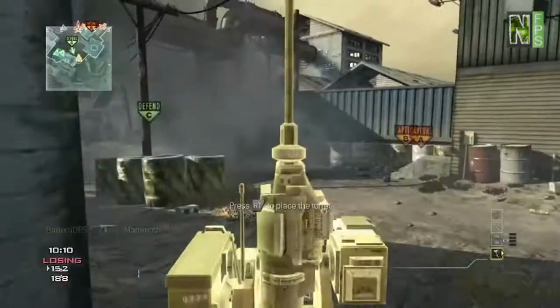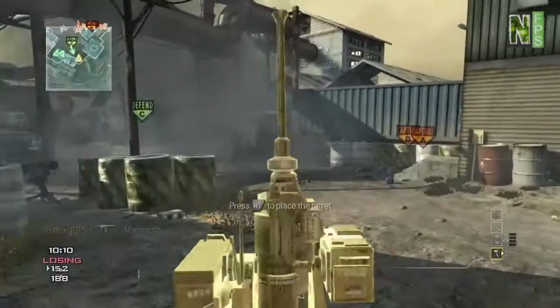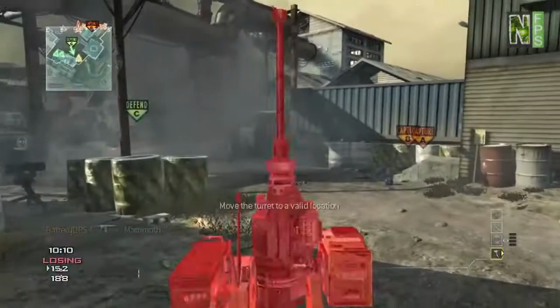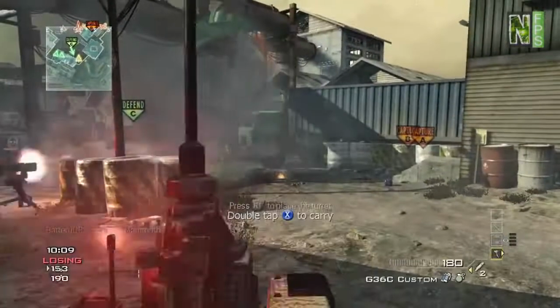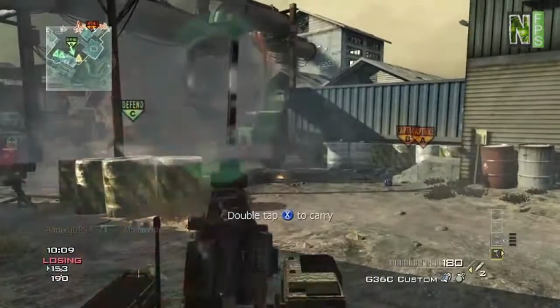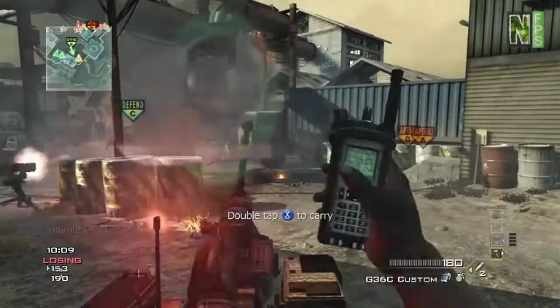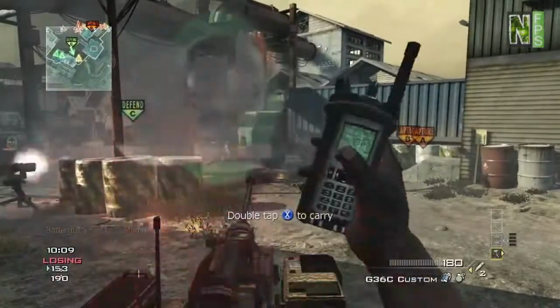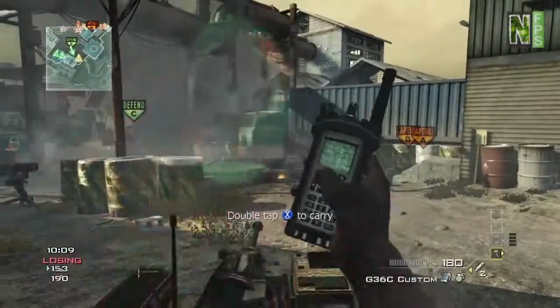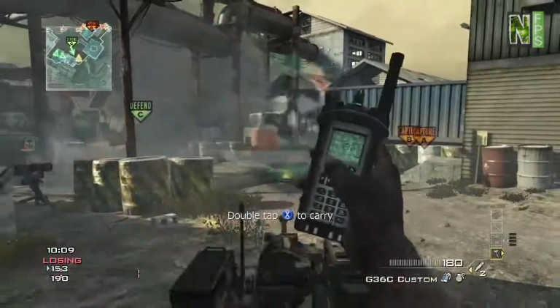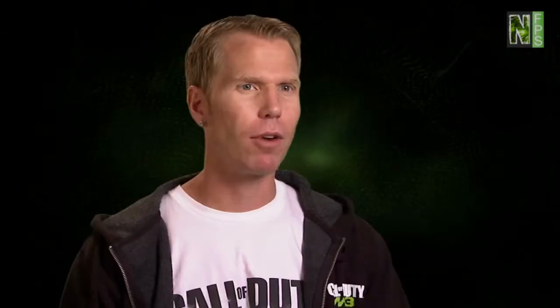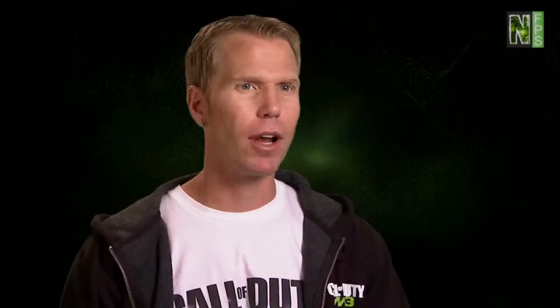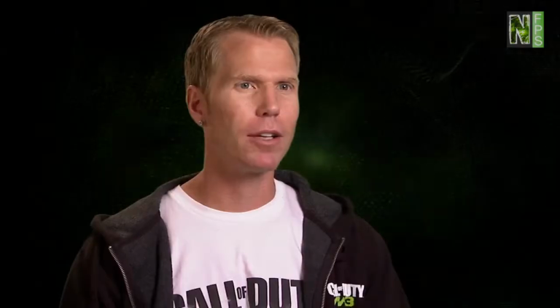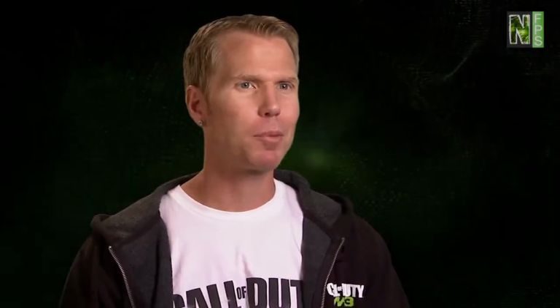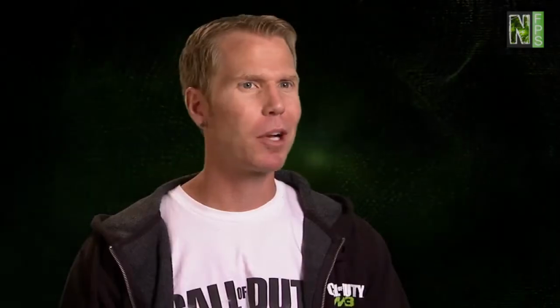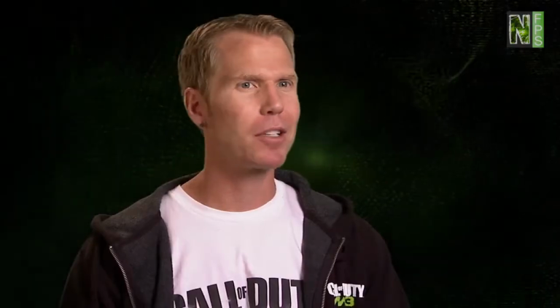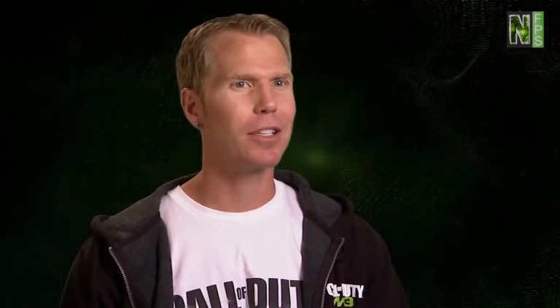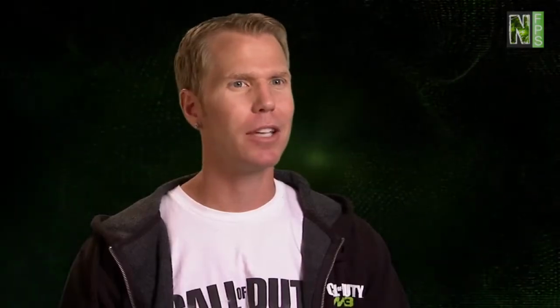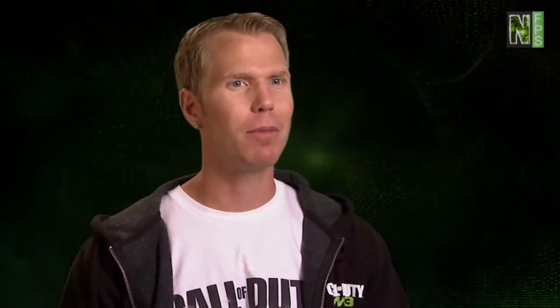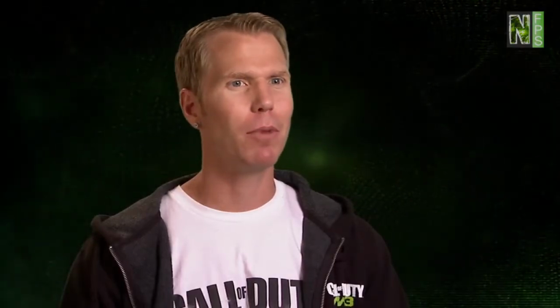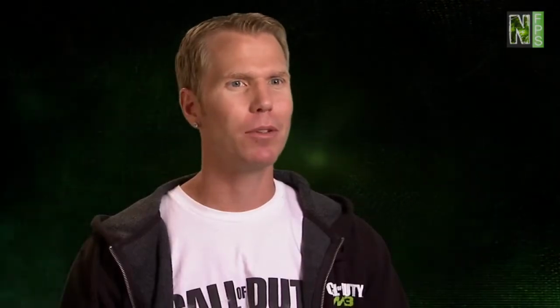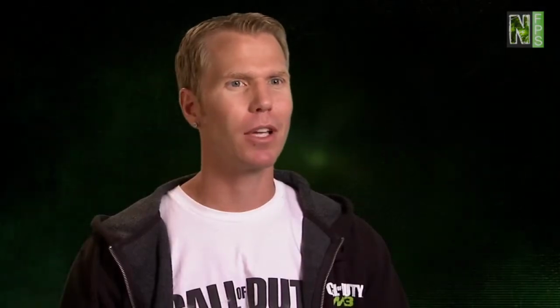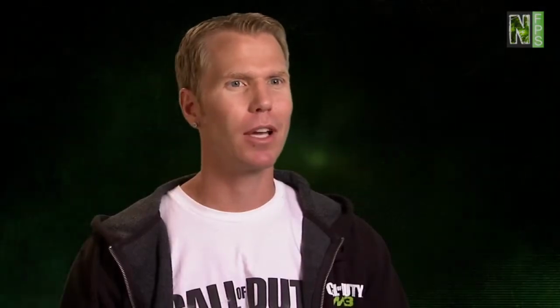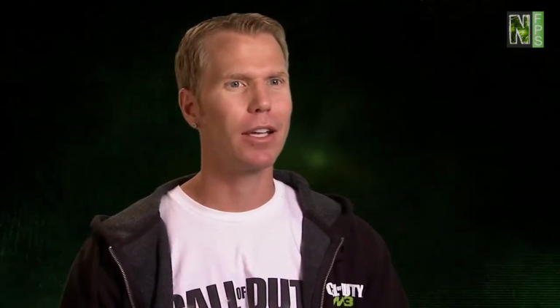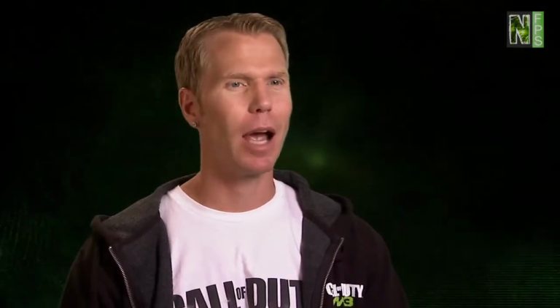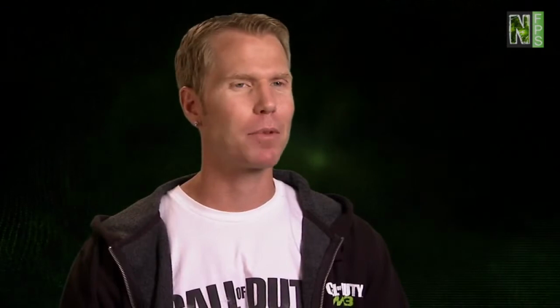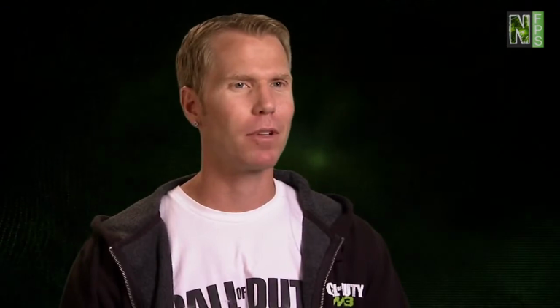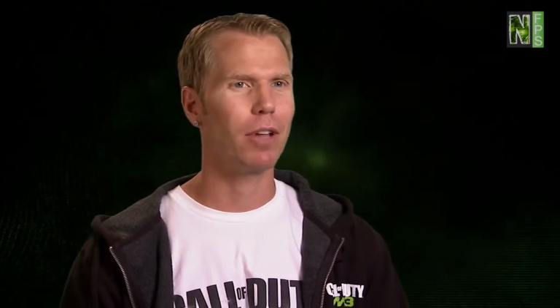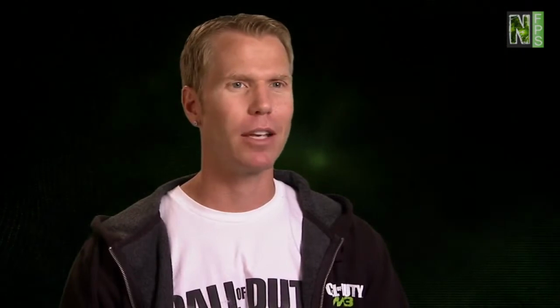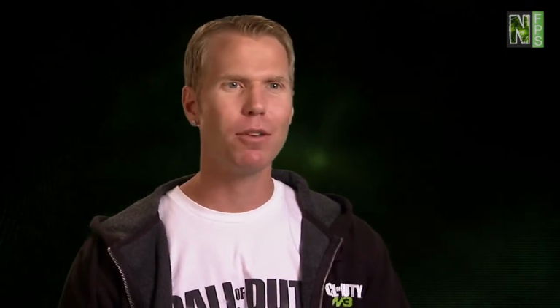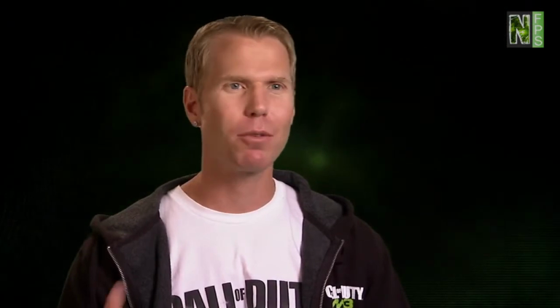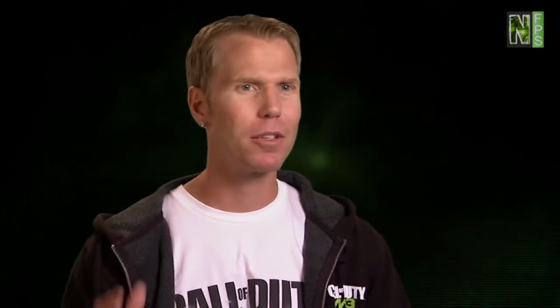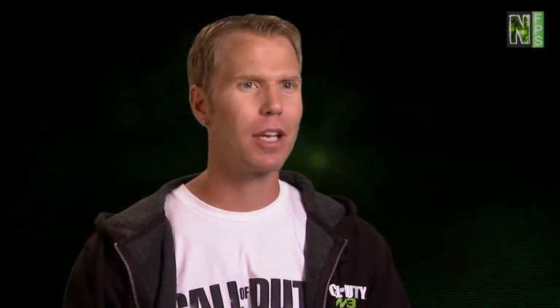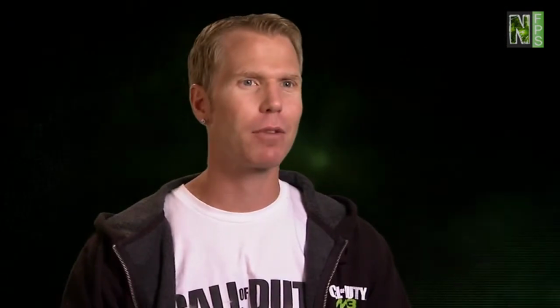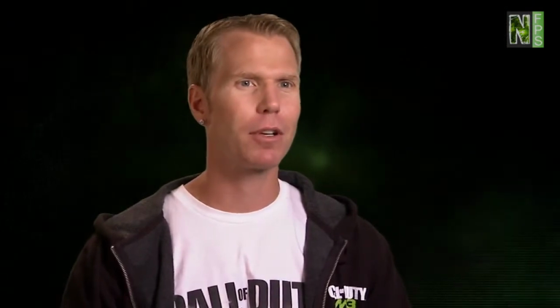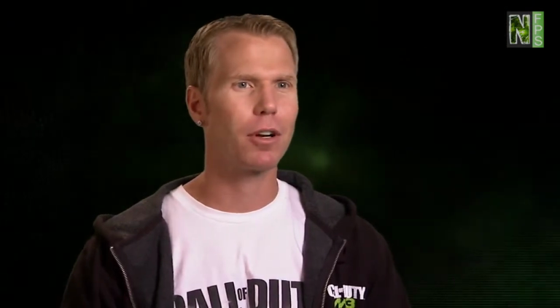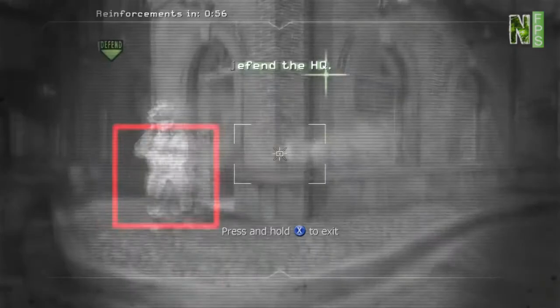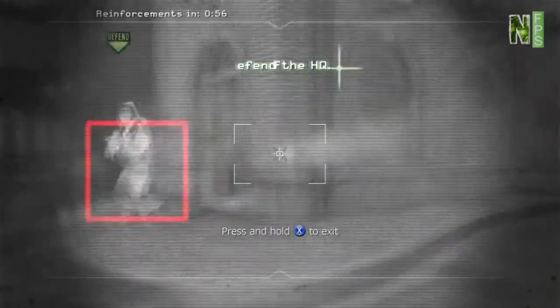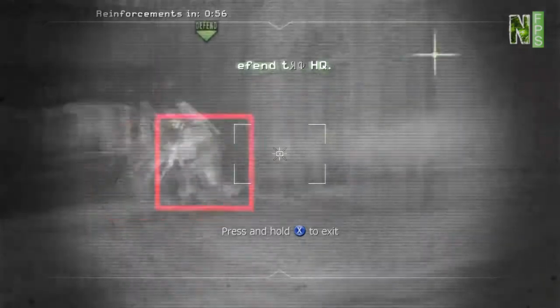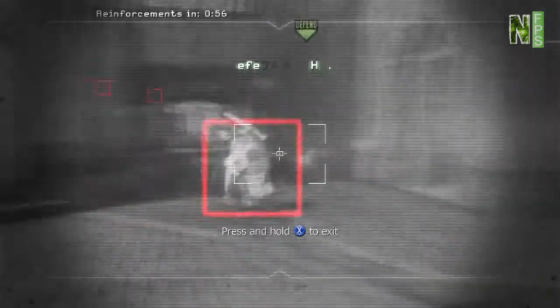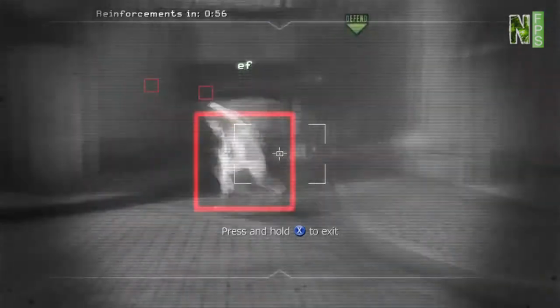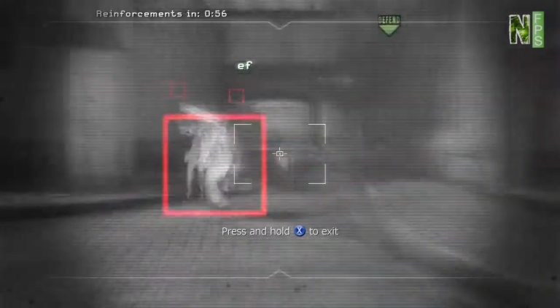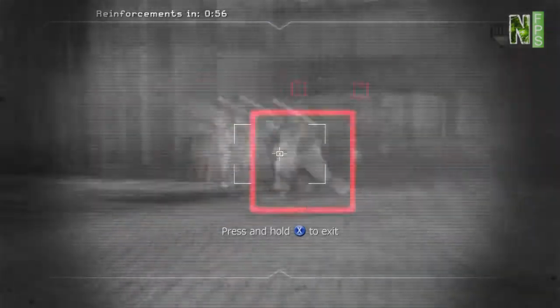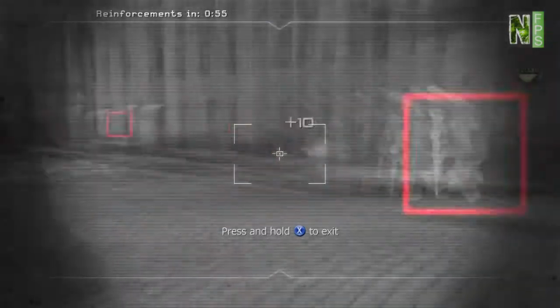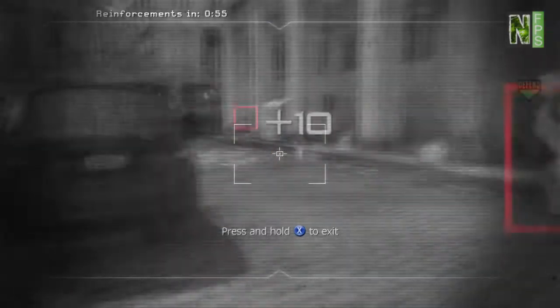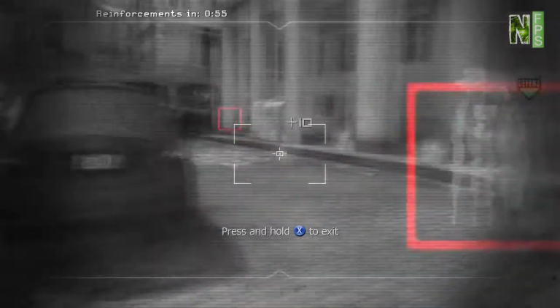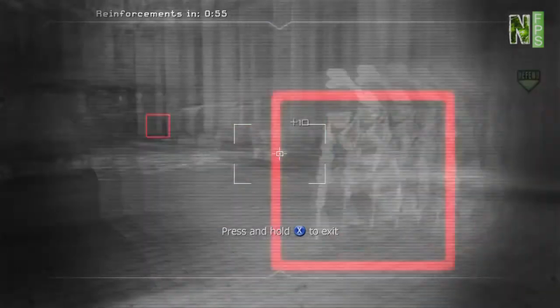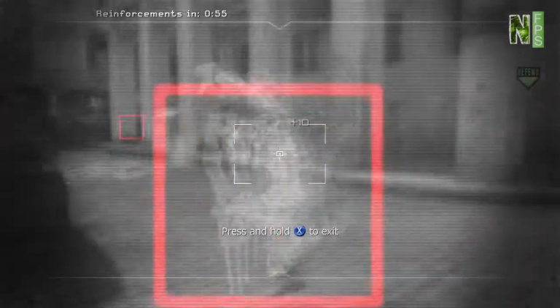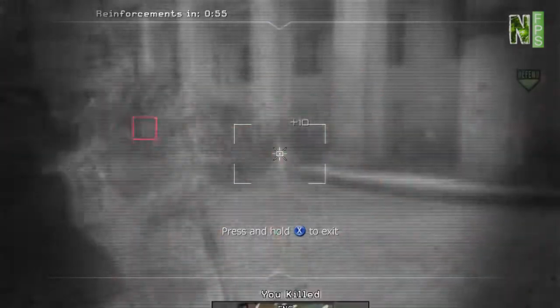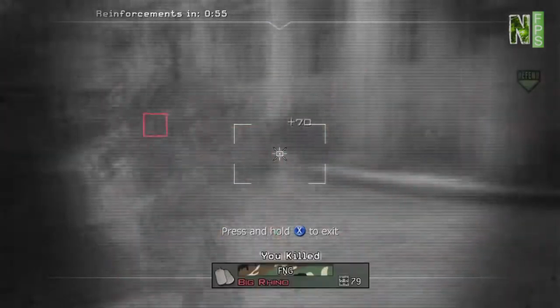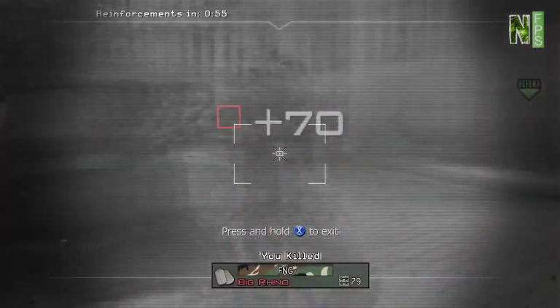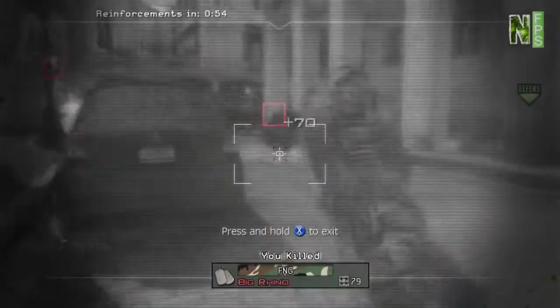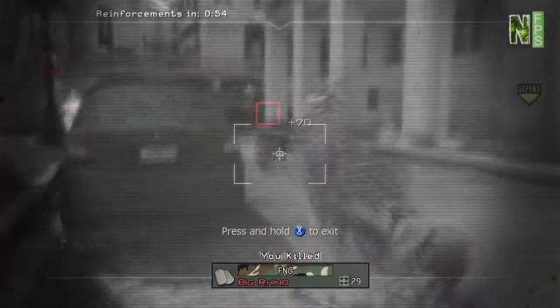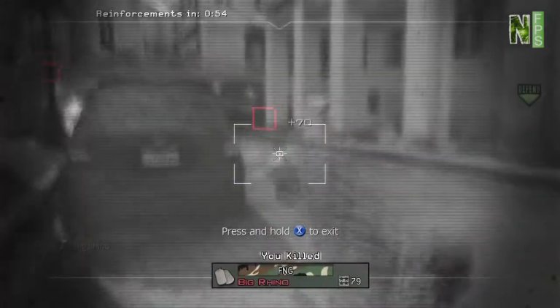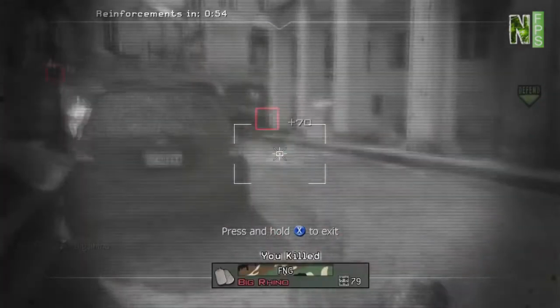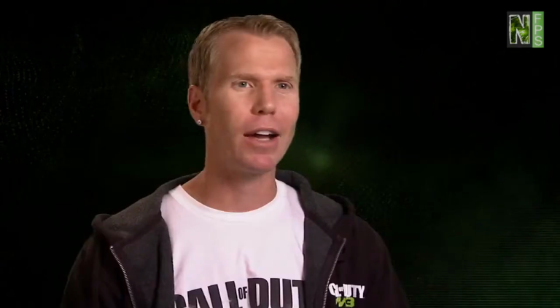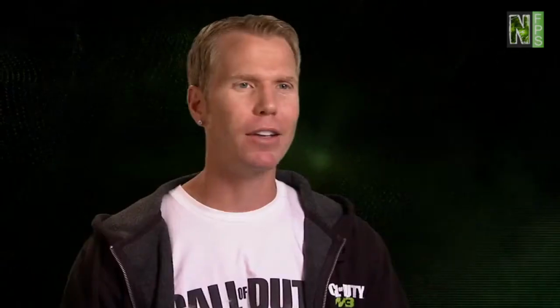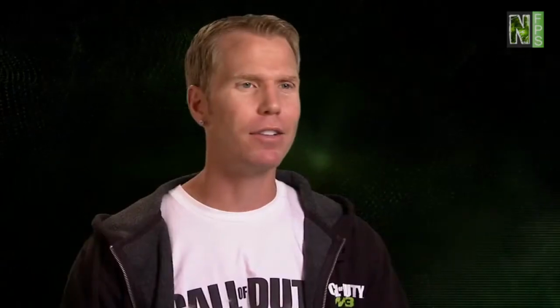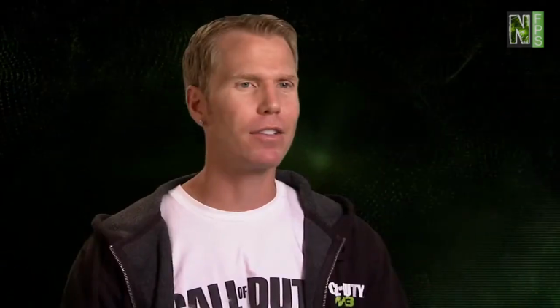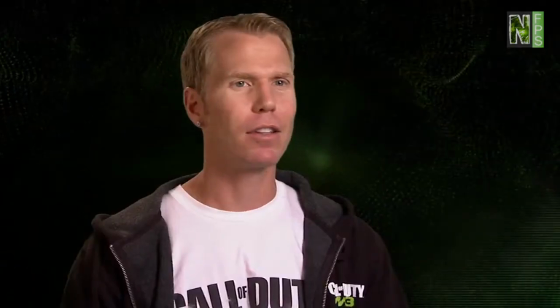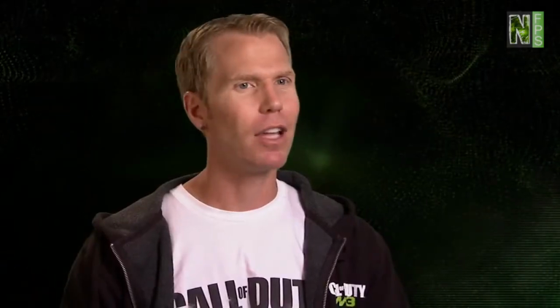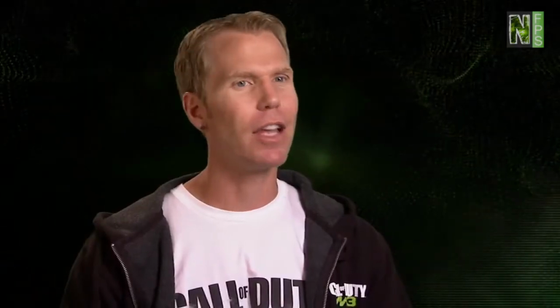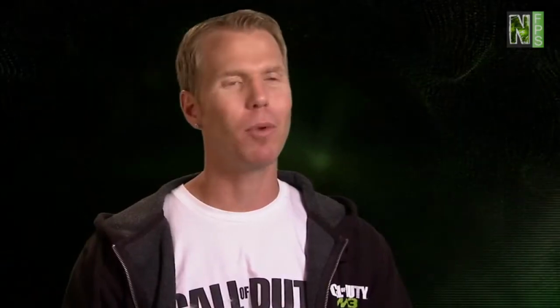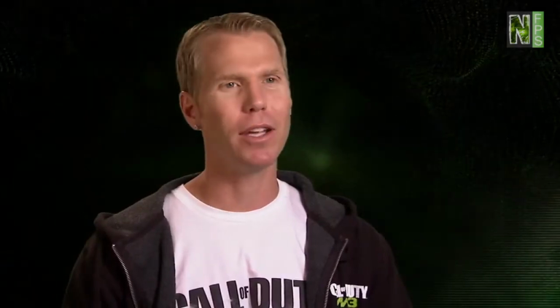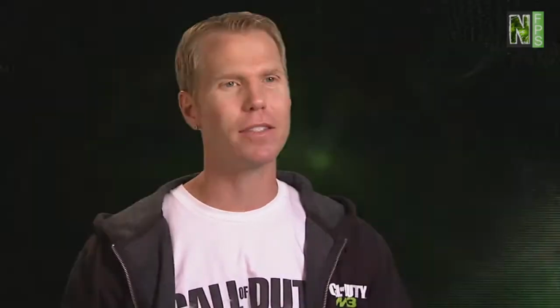Sentry guns are great, especially in team modes like capture the flag. You throw a sentry turret up near a flag point and it can just lay waste.